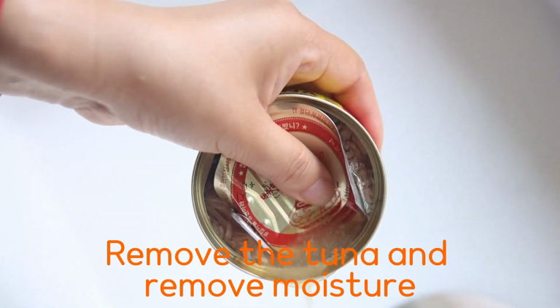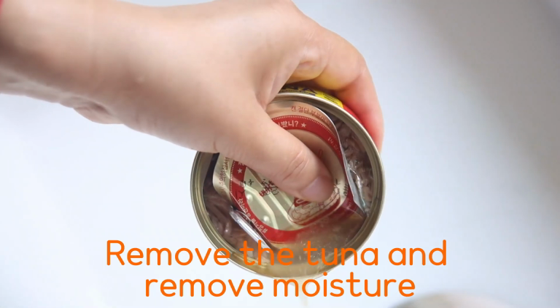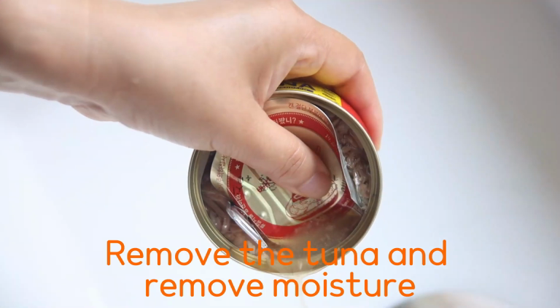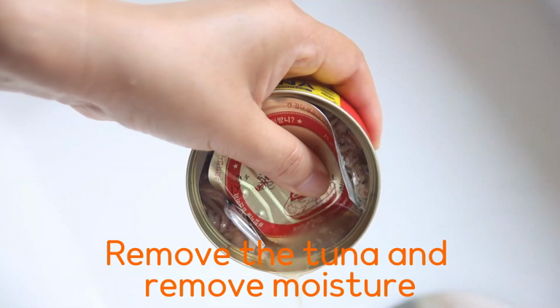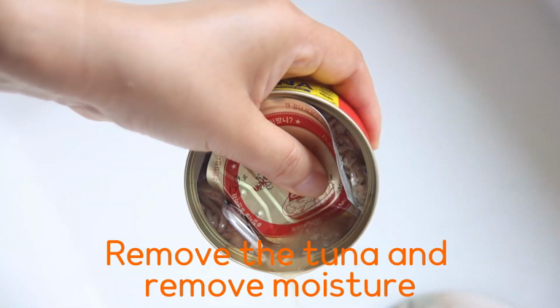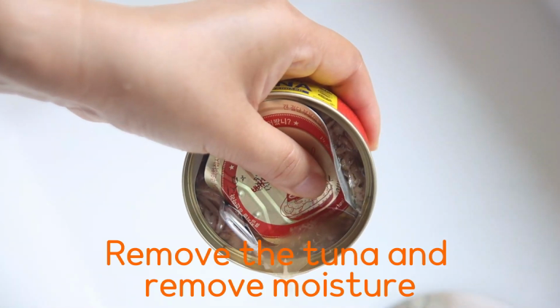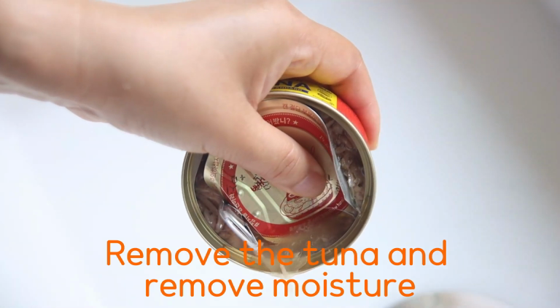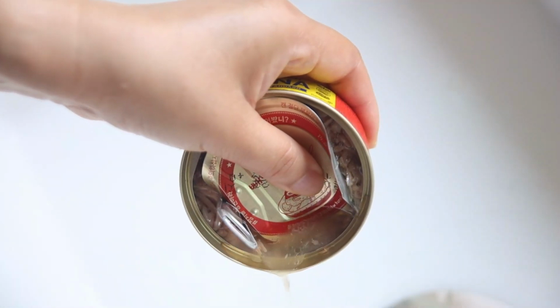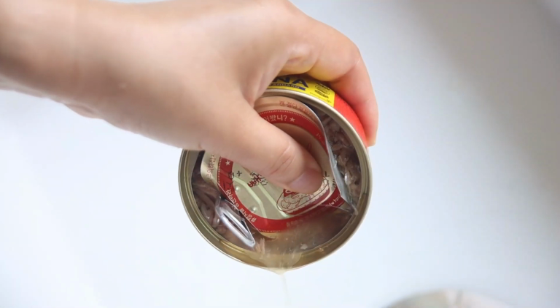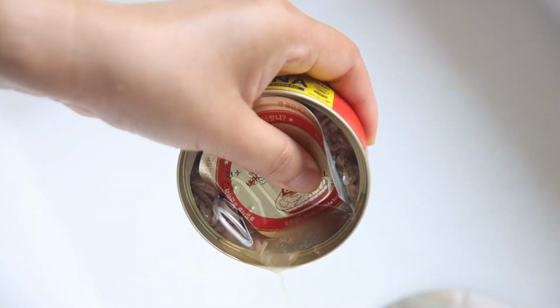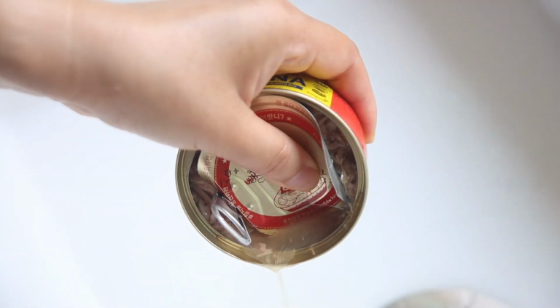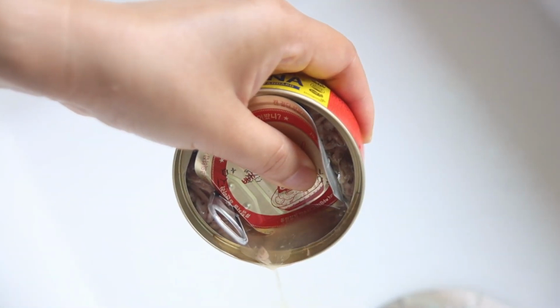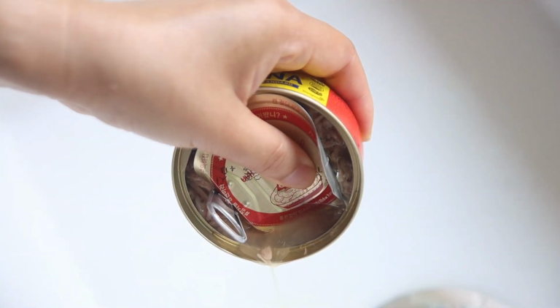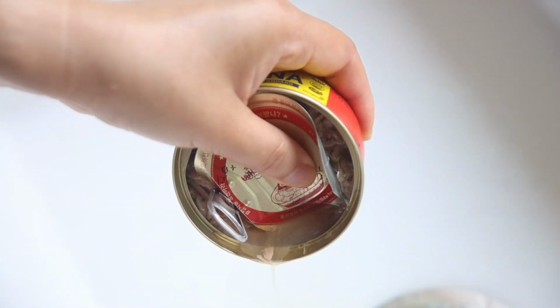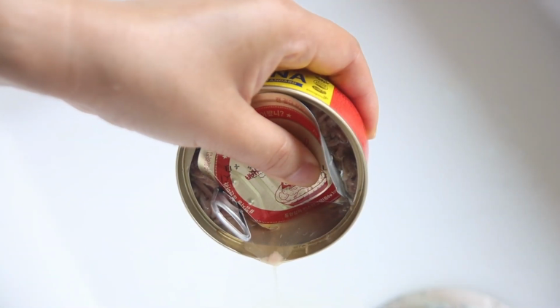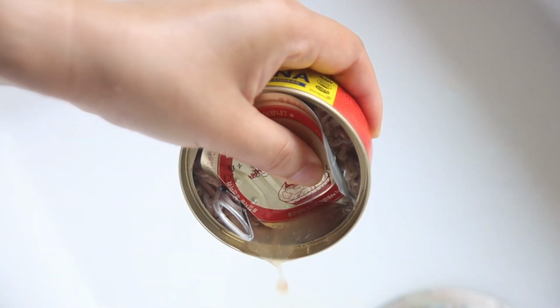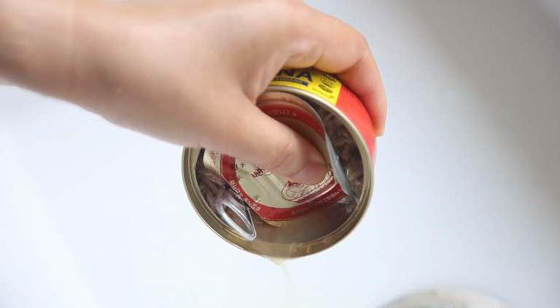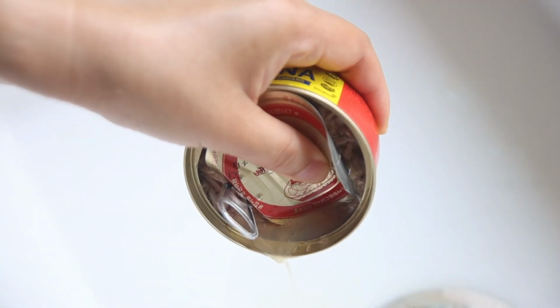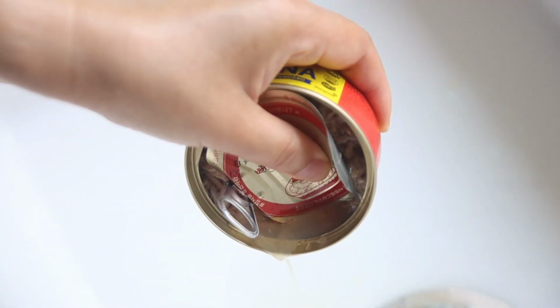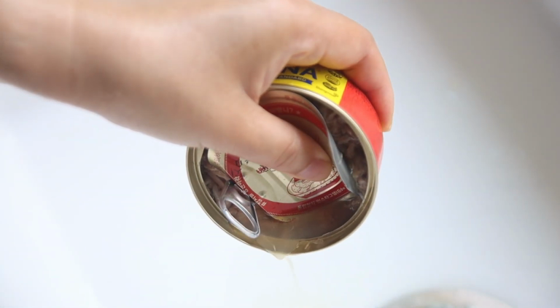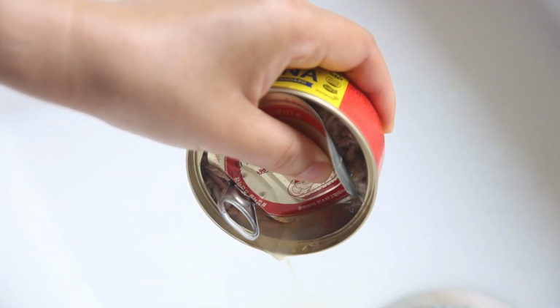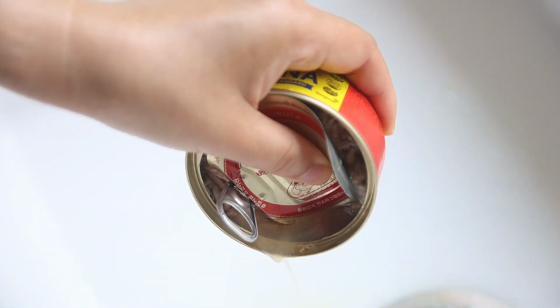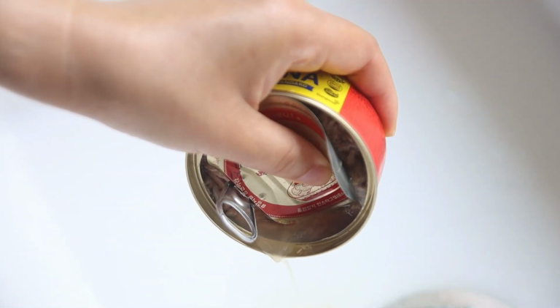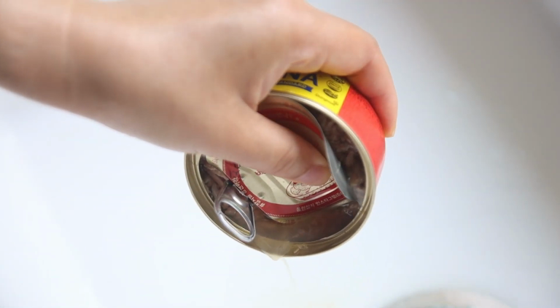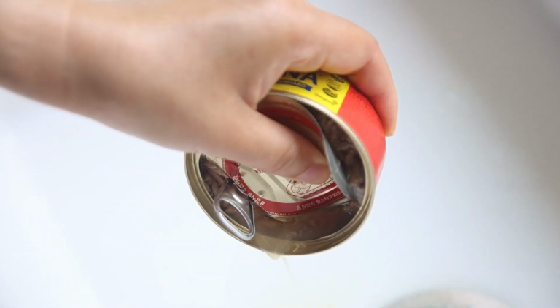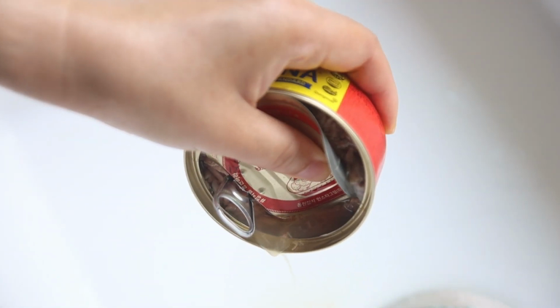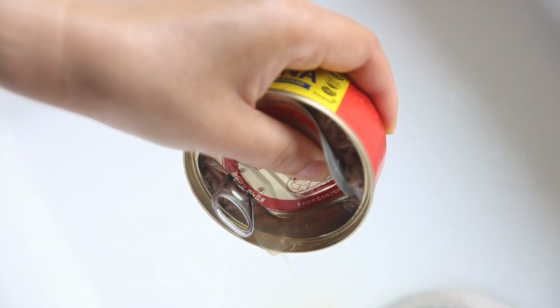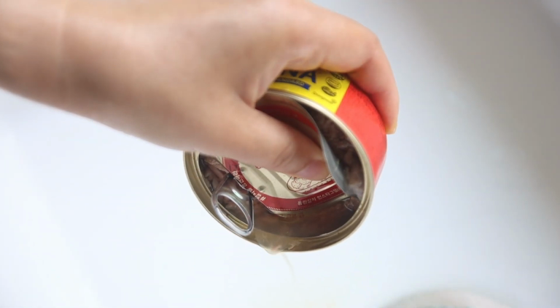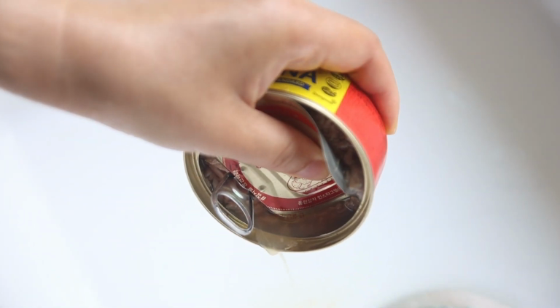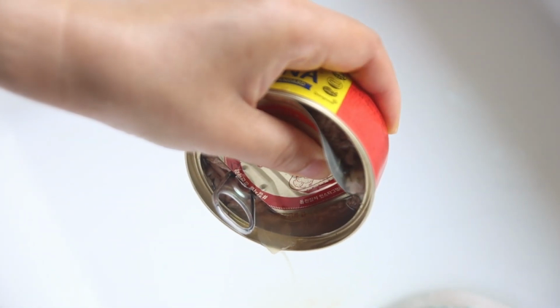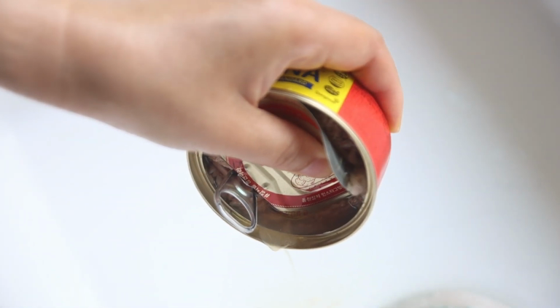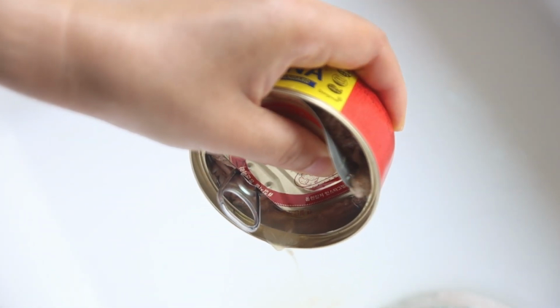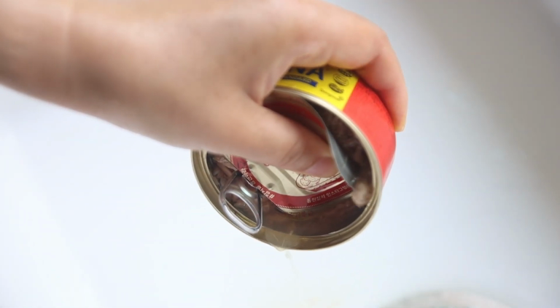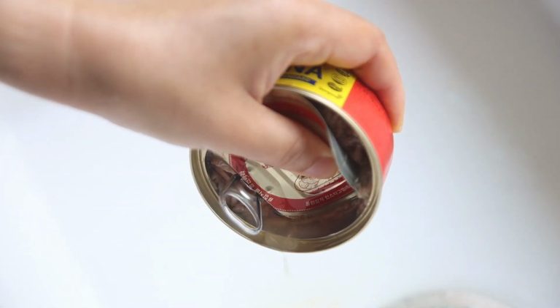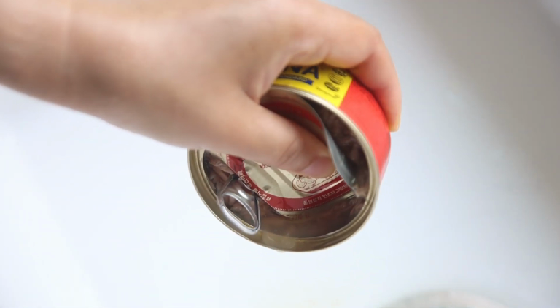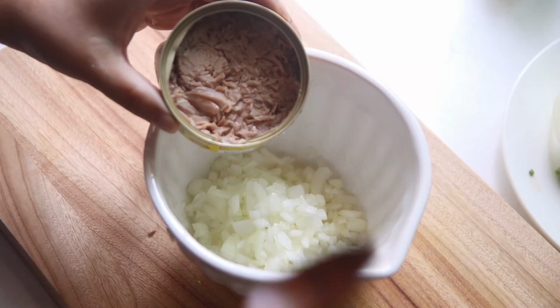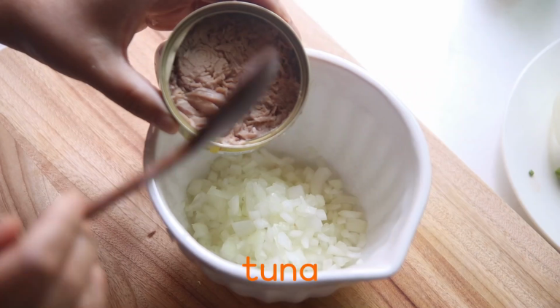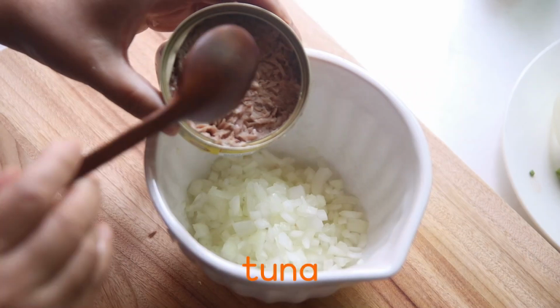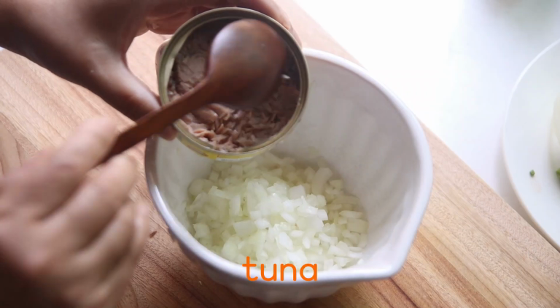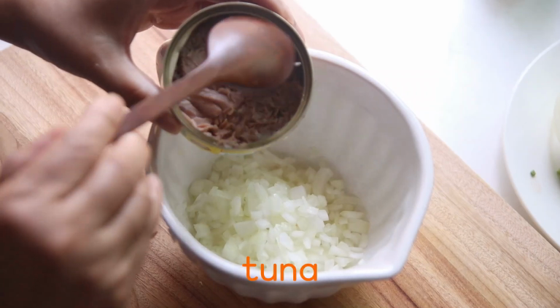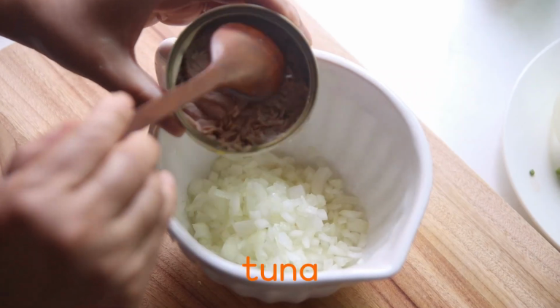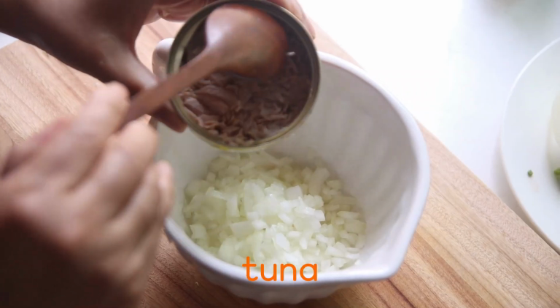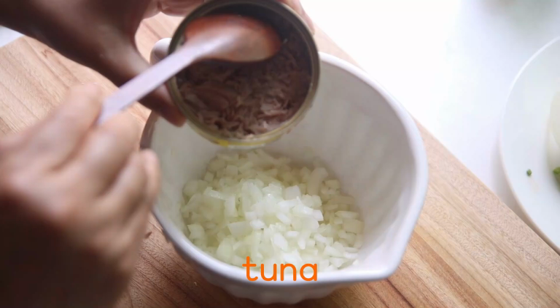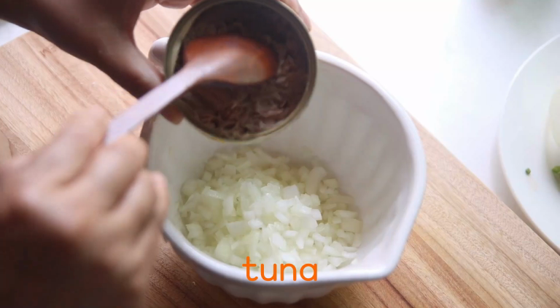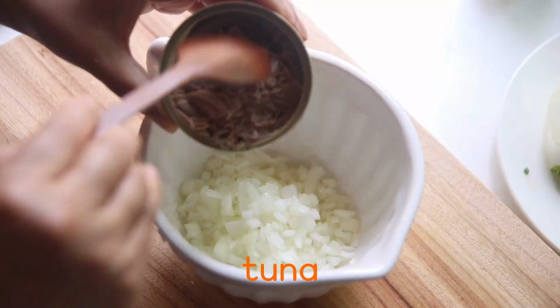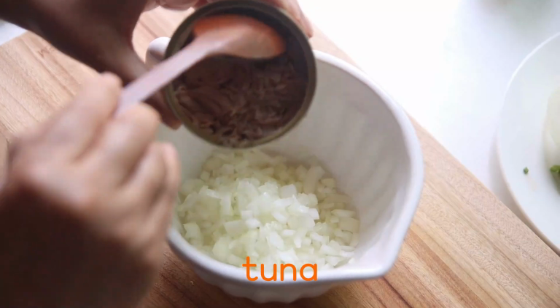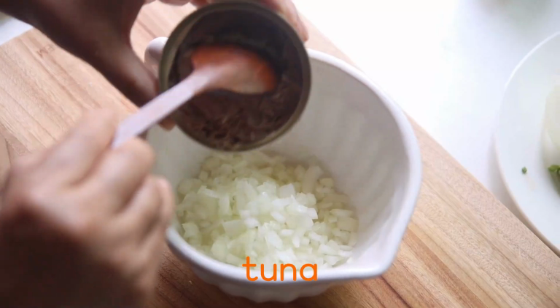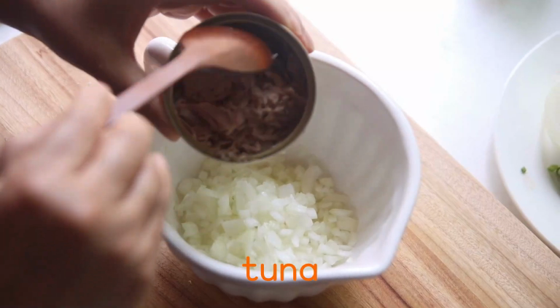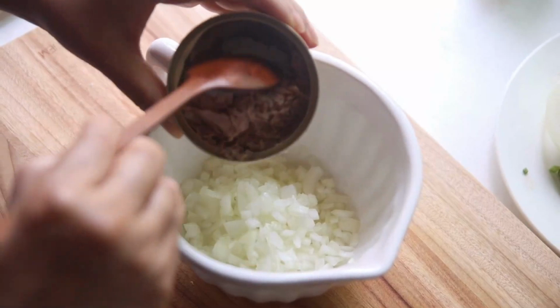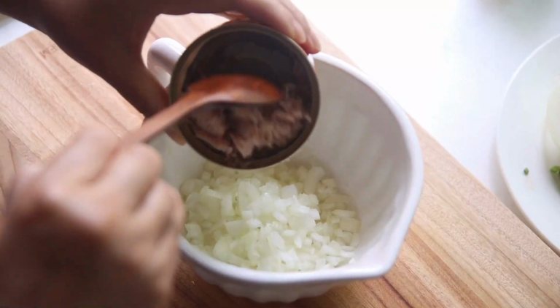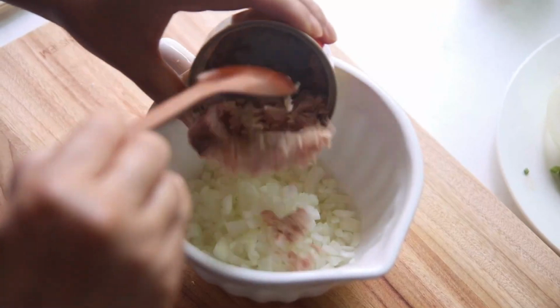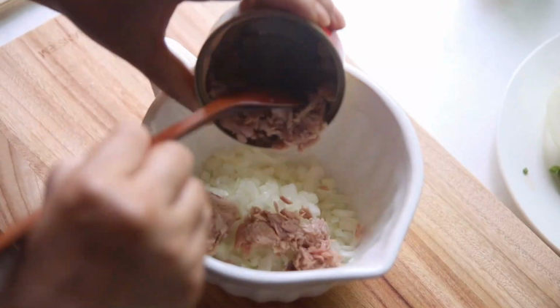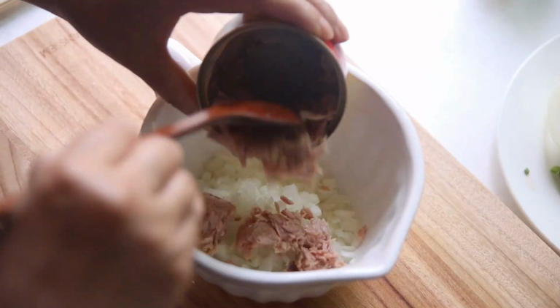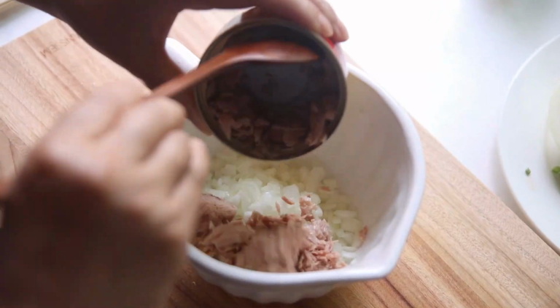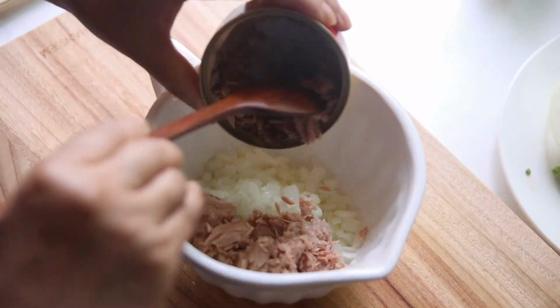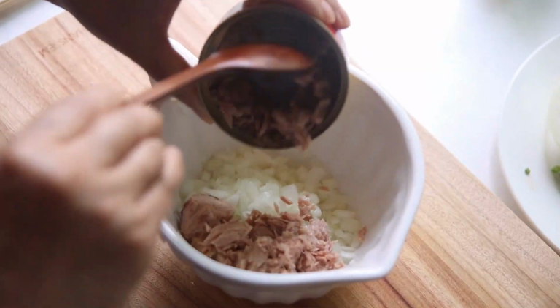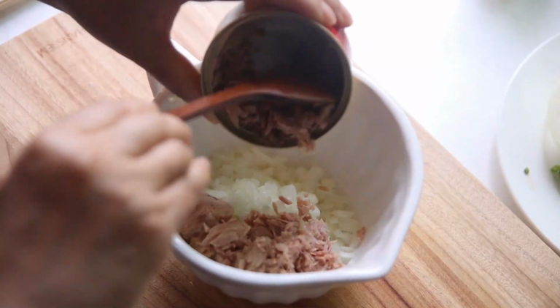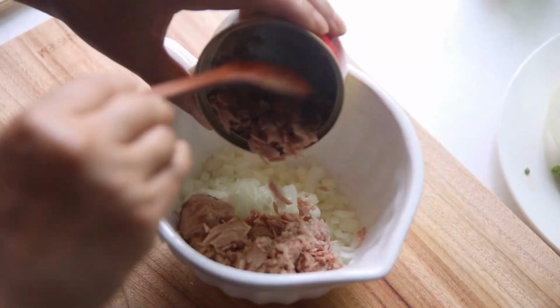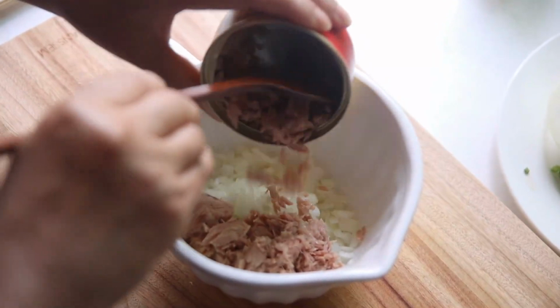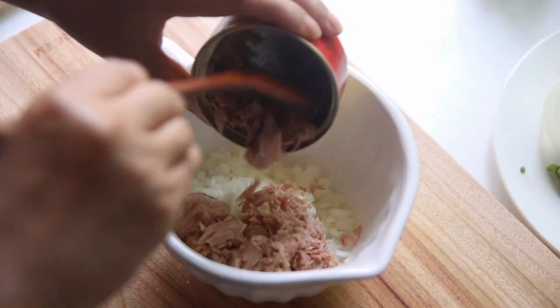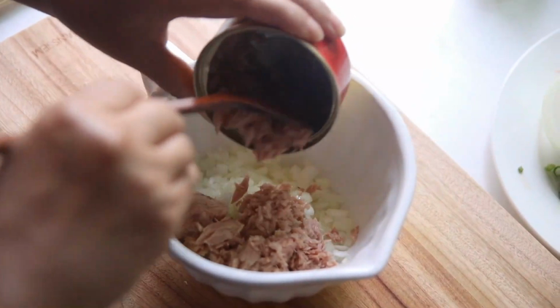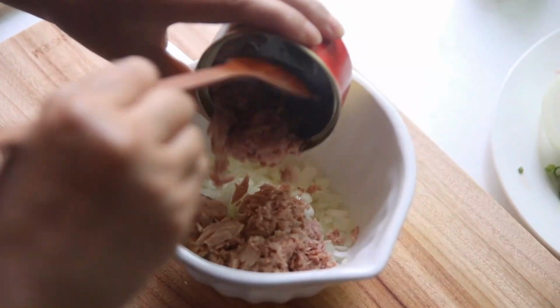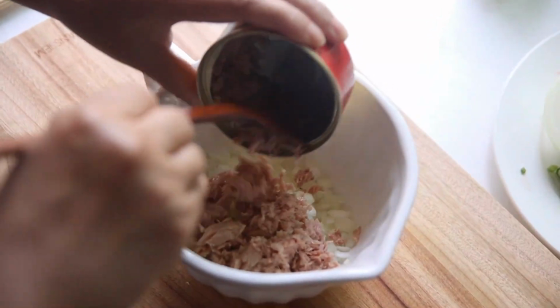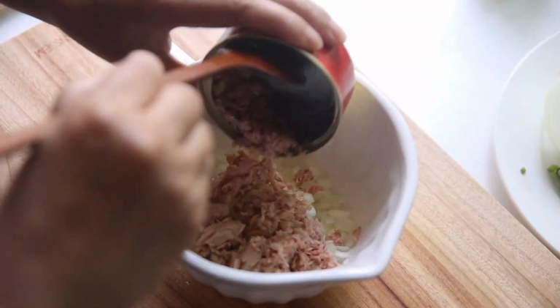I'll let you know the importance of food. I'll put it in later.